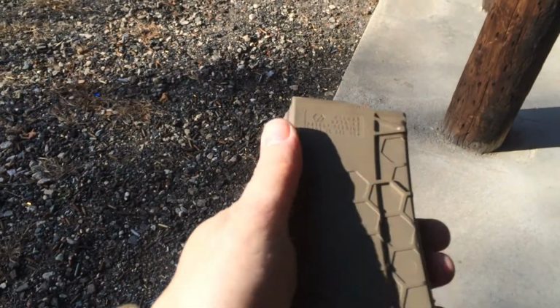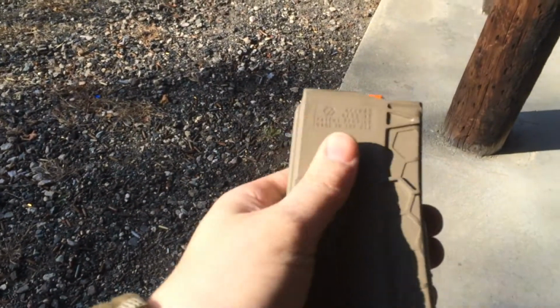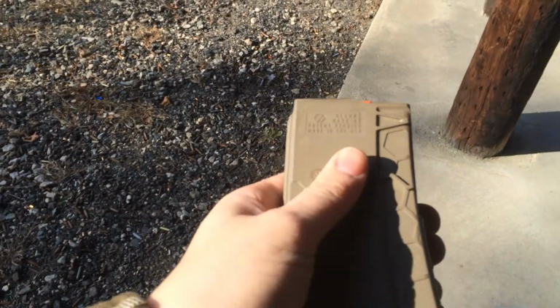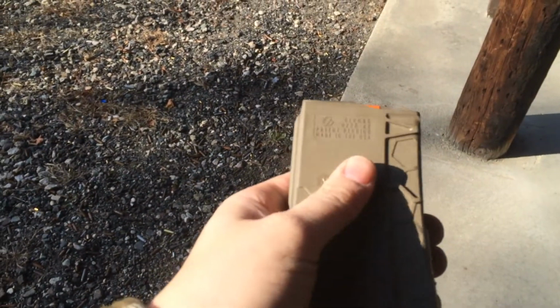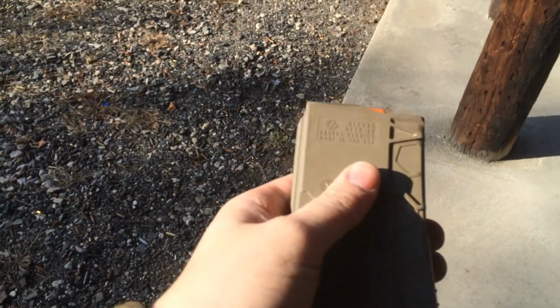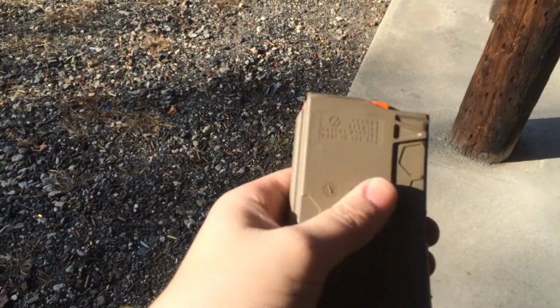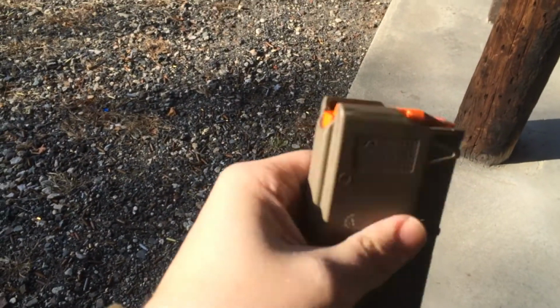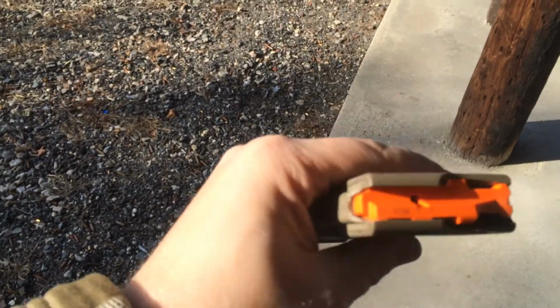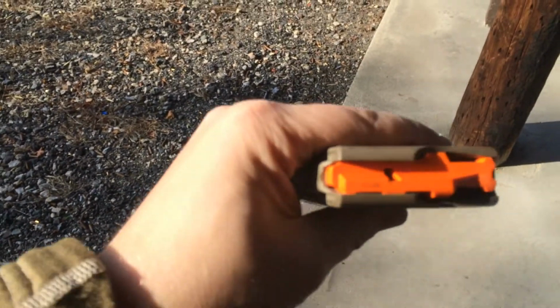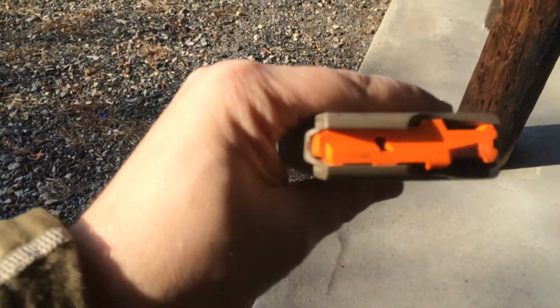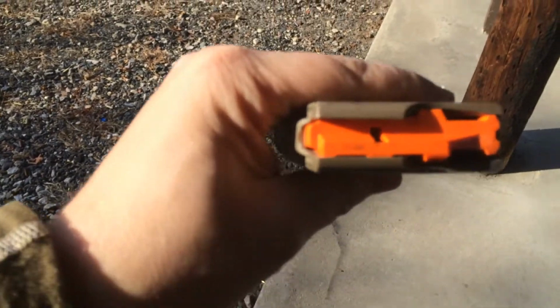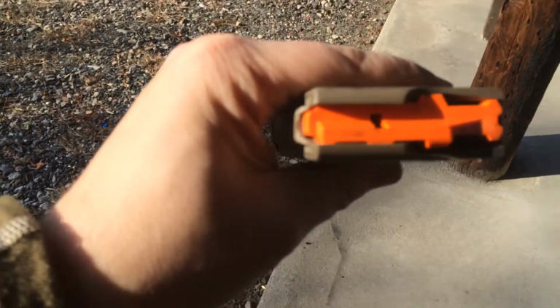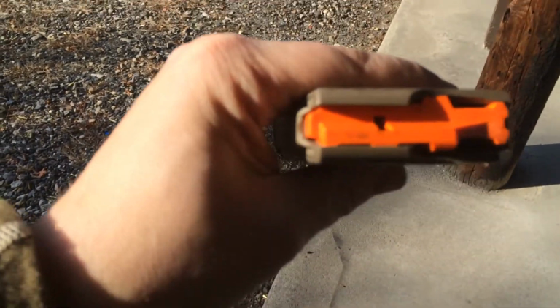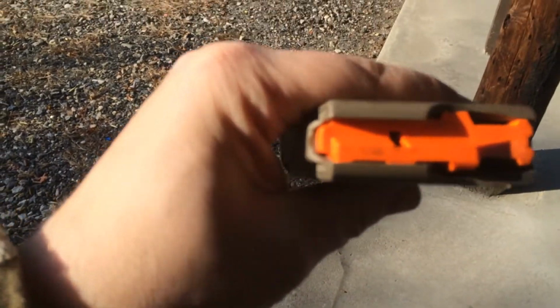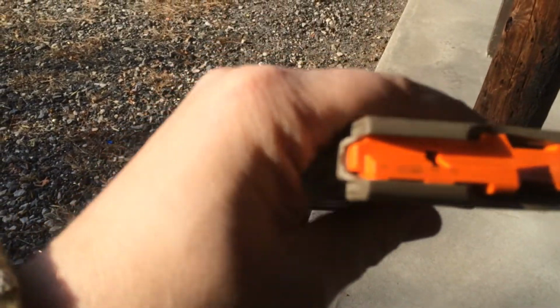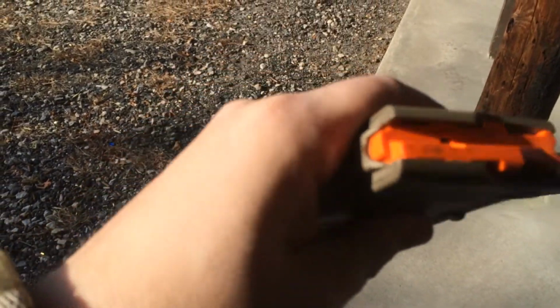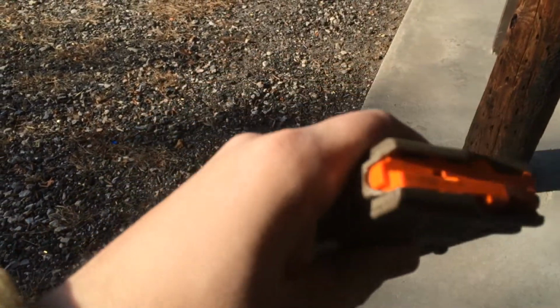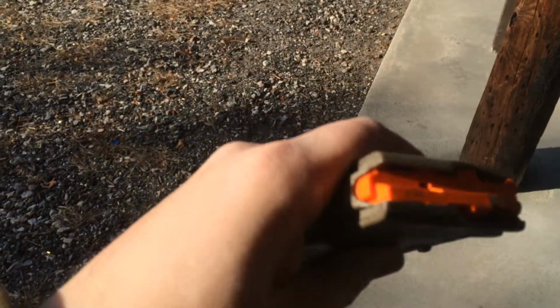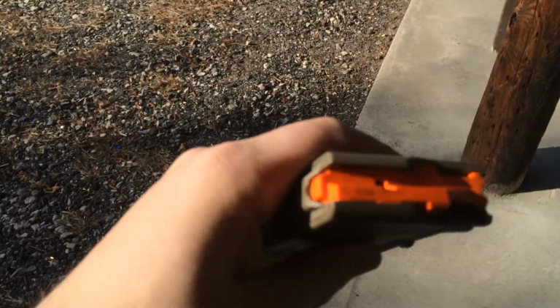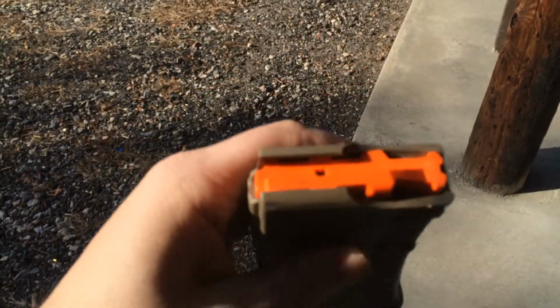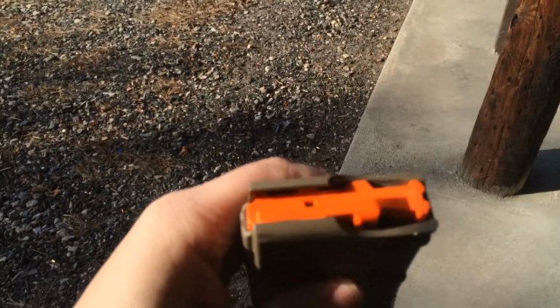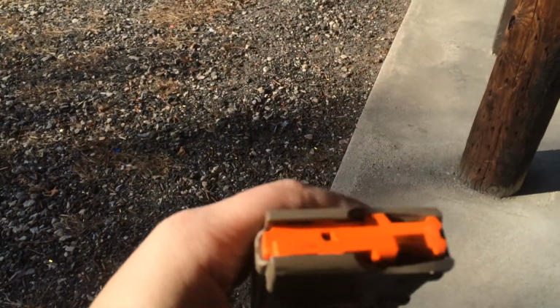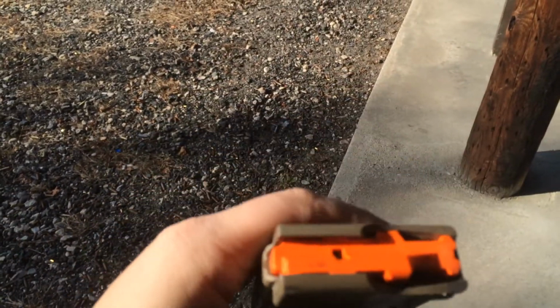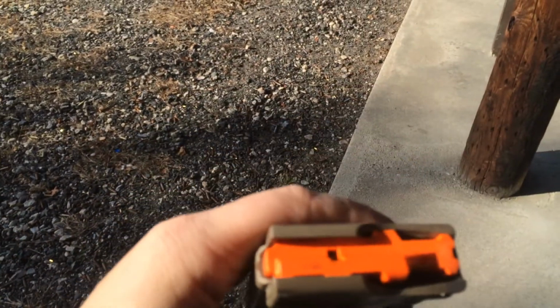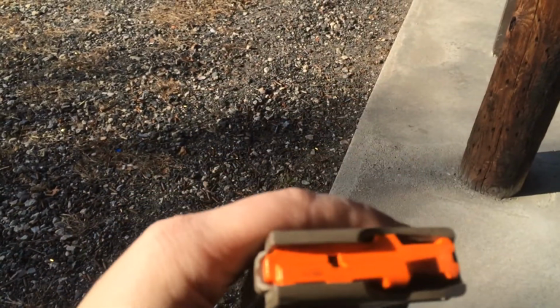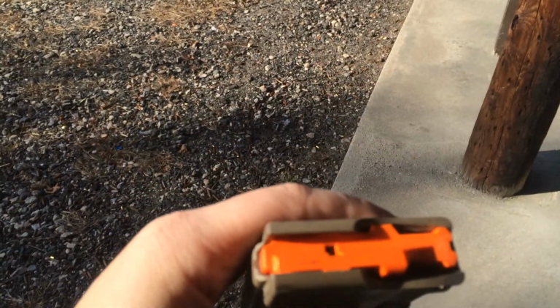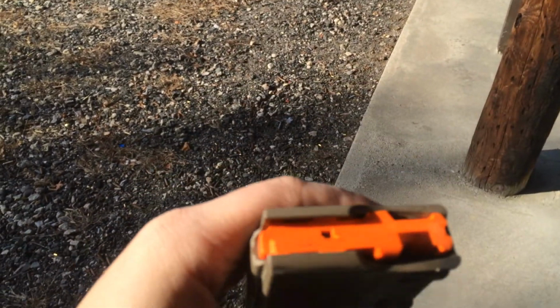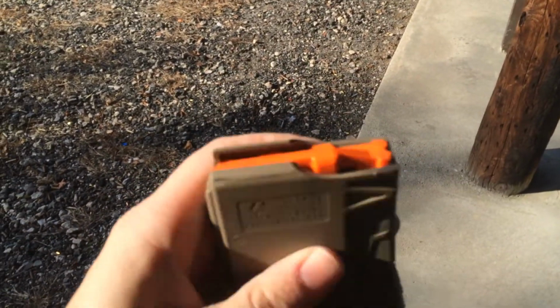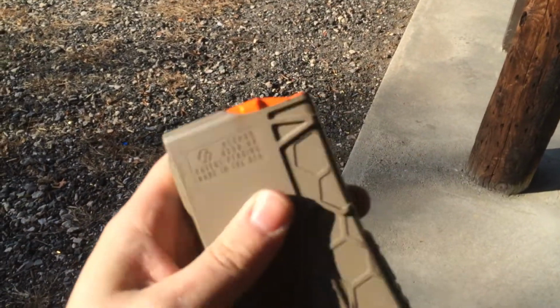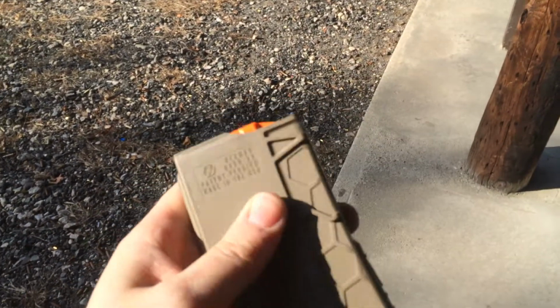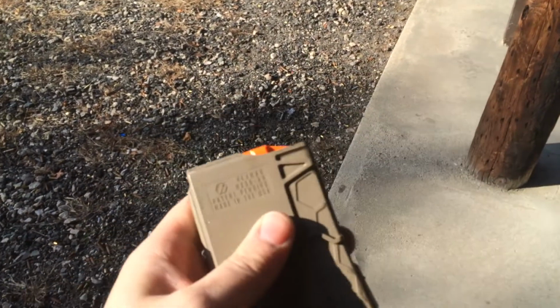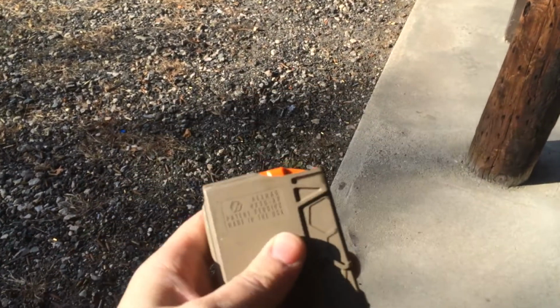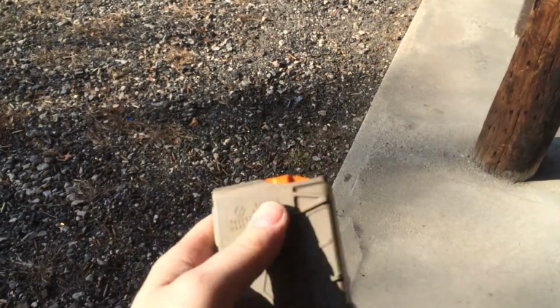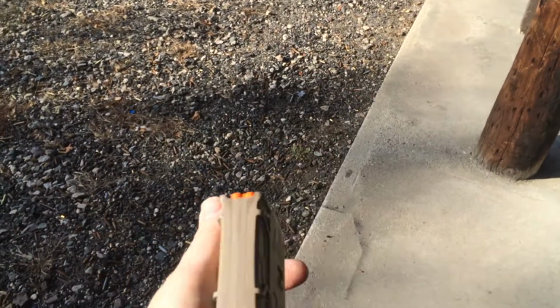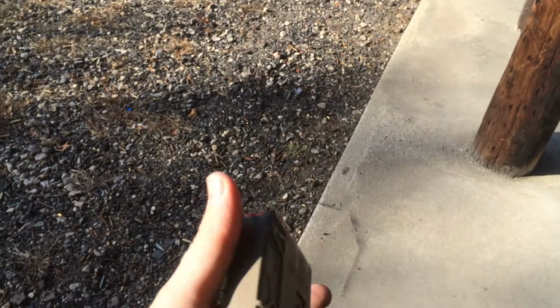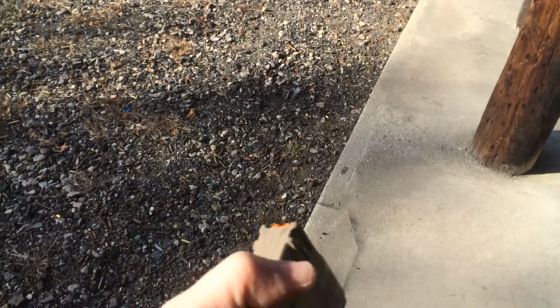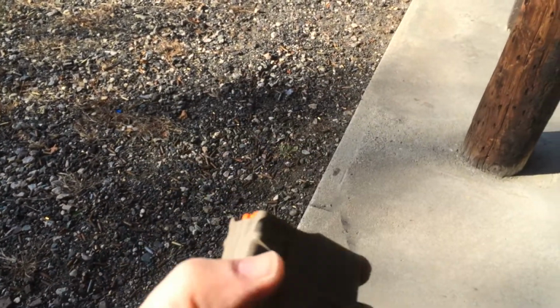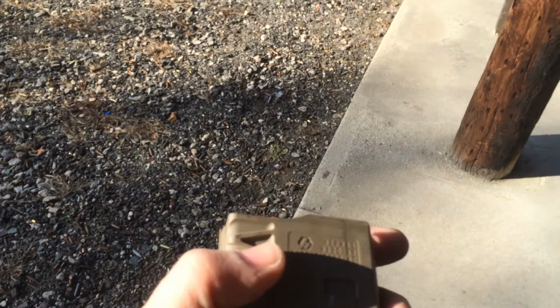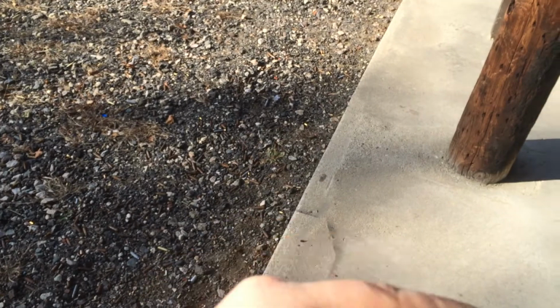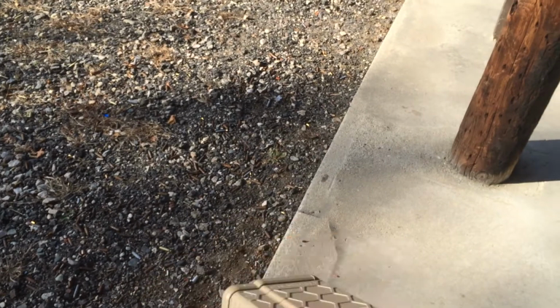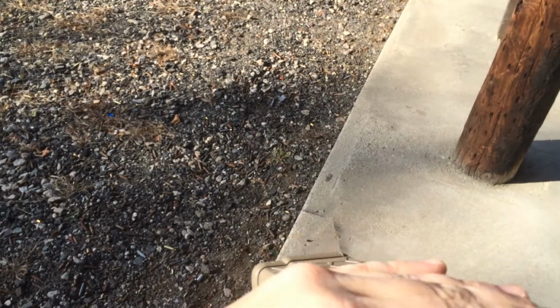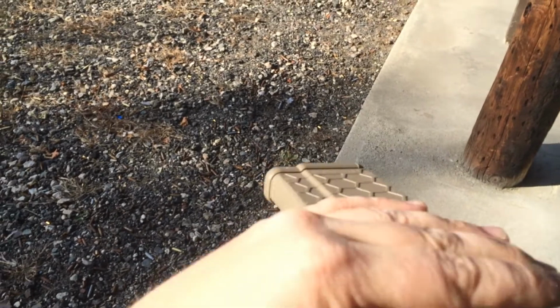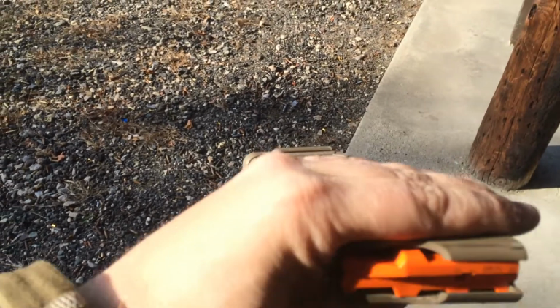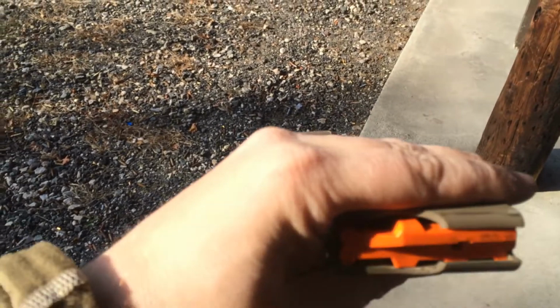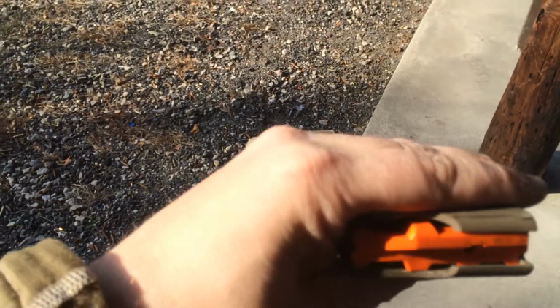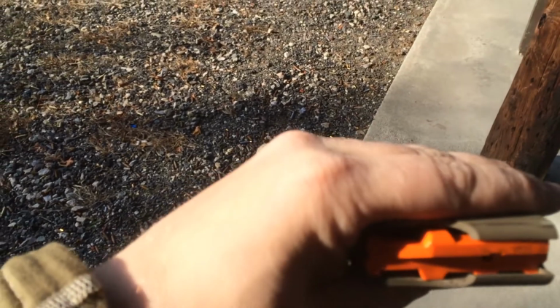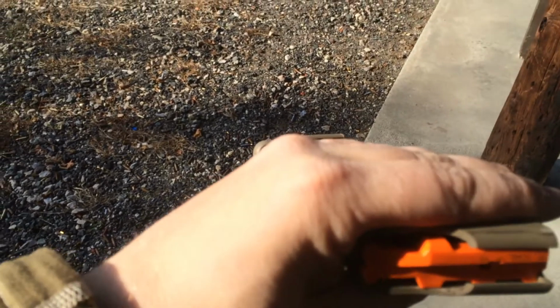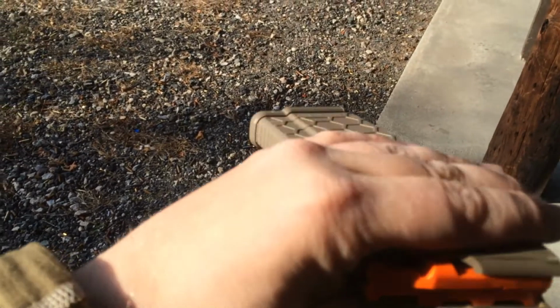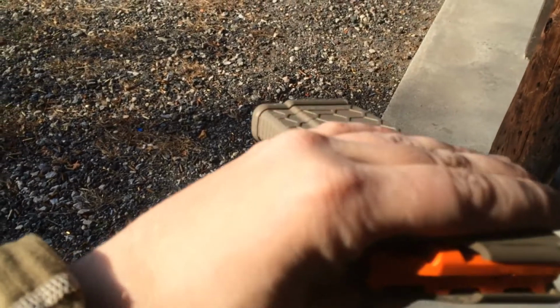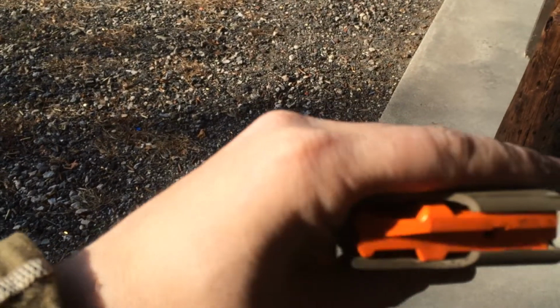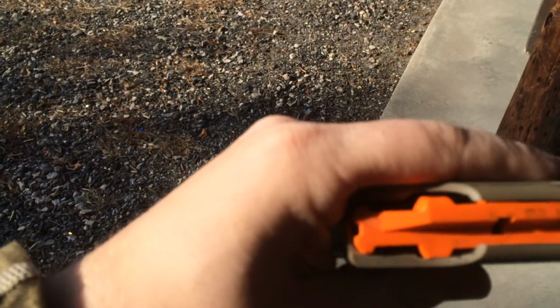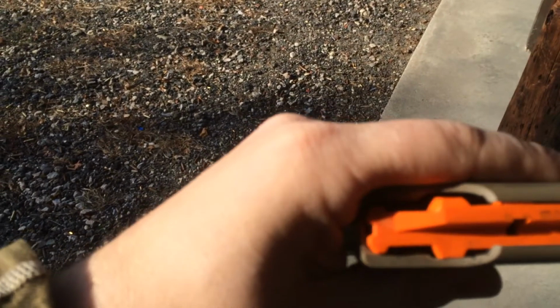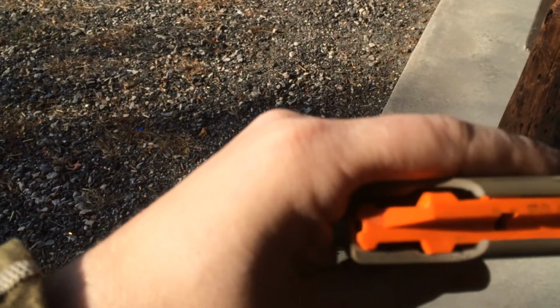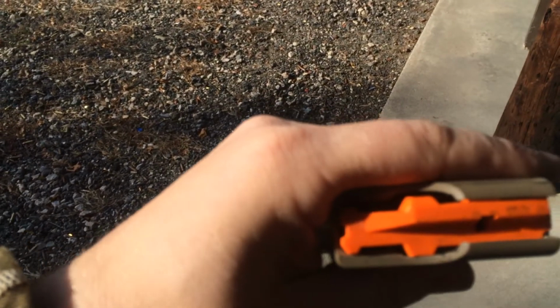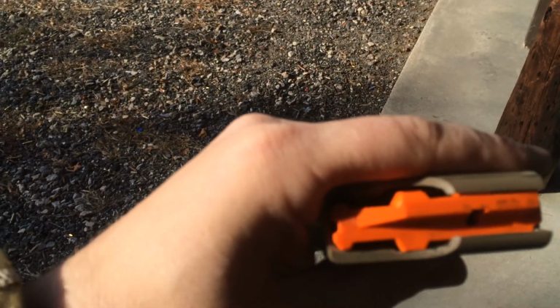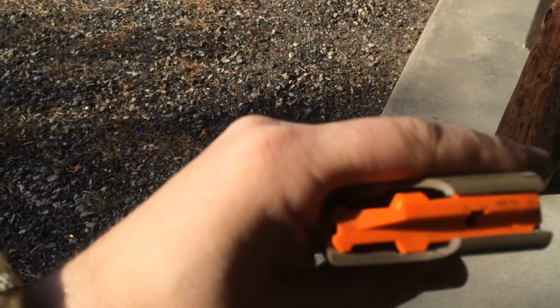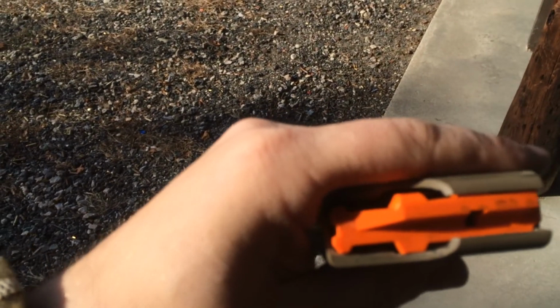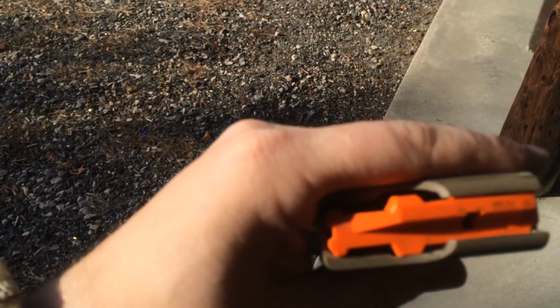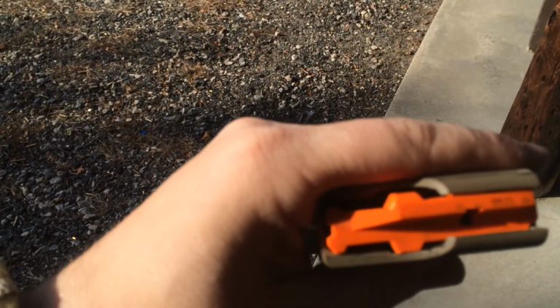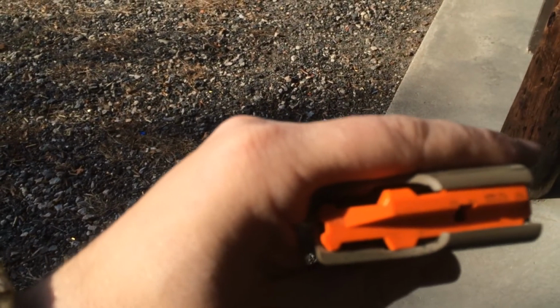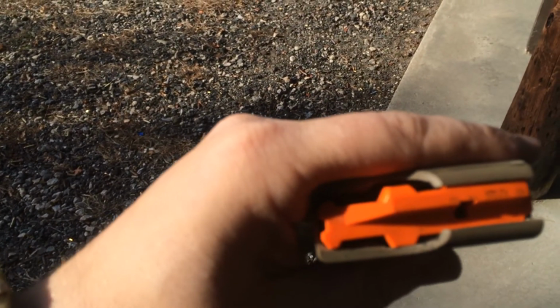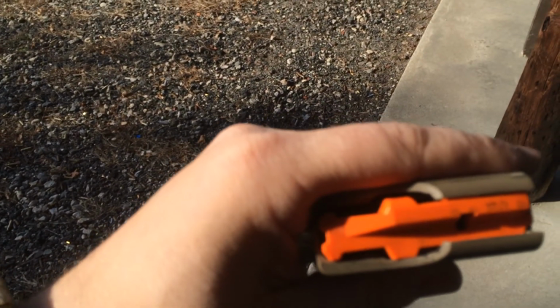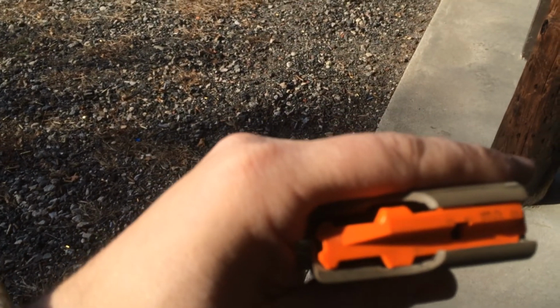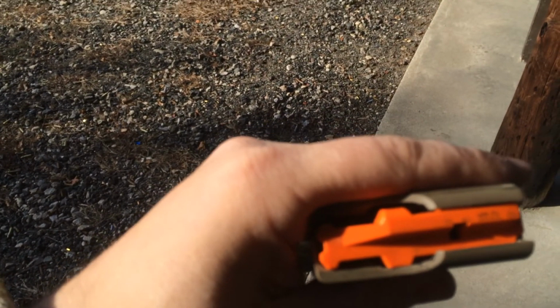It fed flawlessly. I think the issues we had were probably me — human error. And it's great.